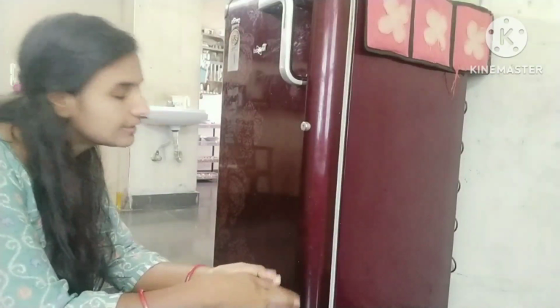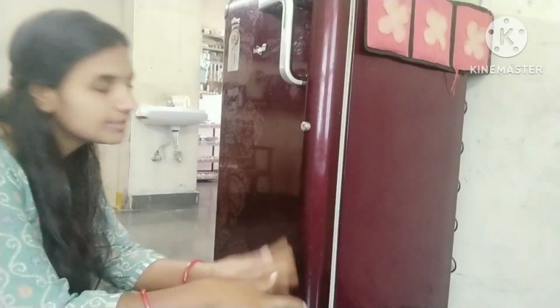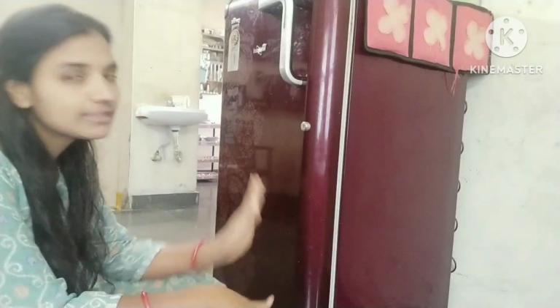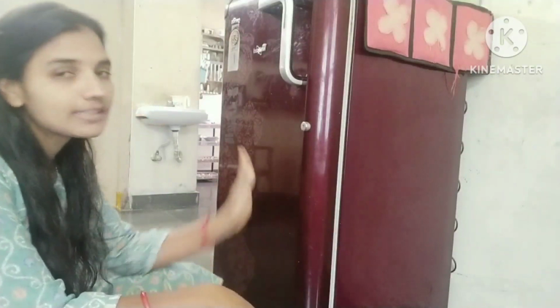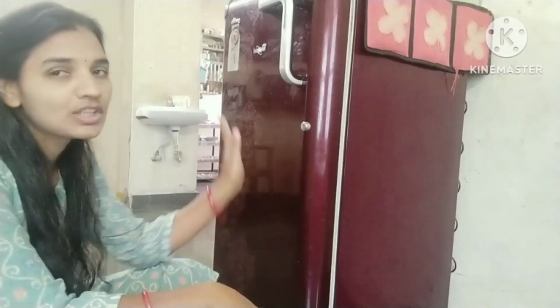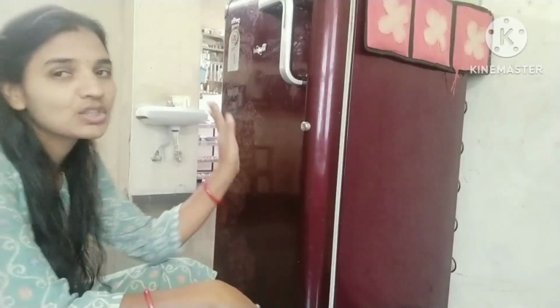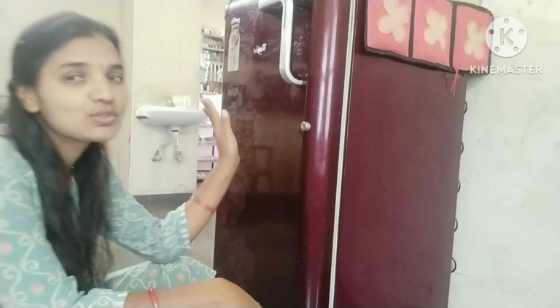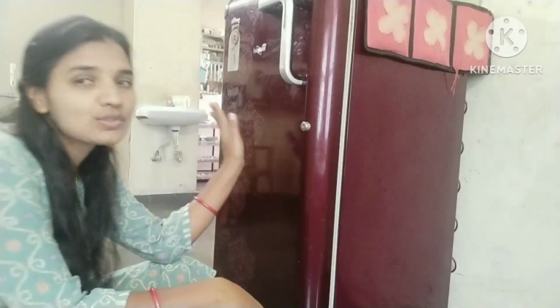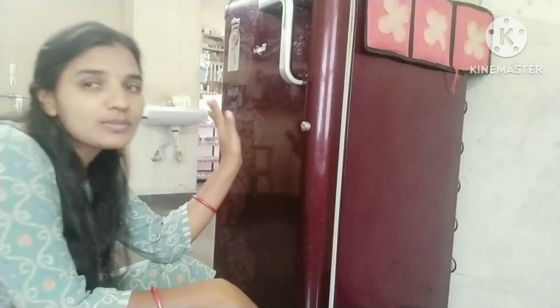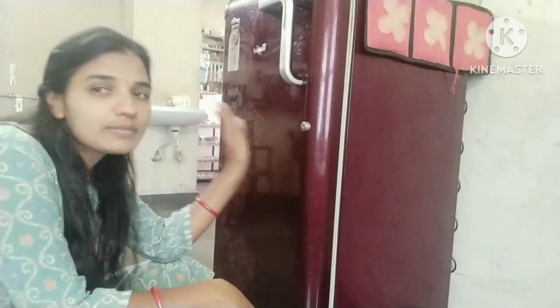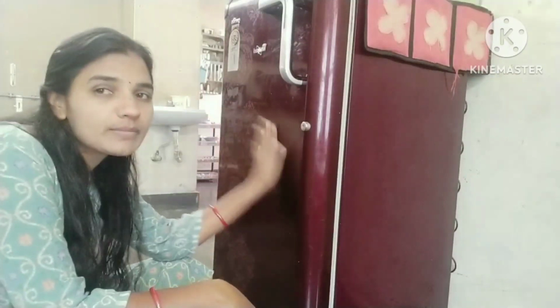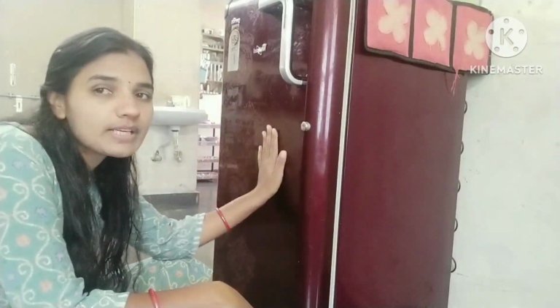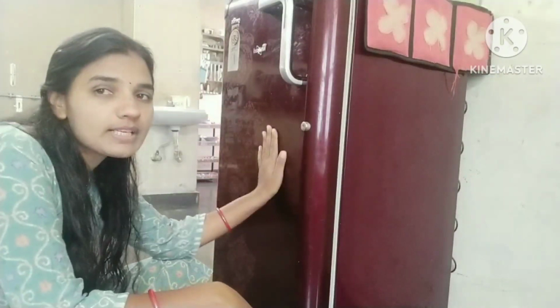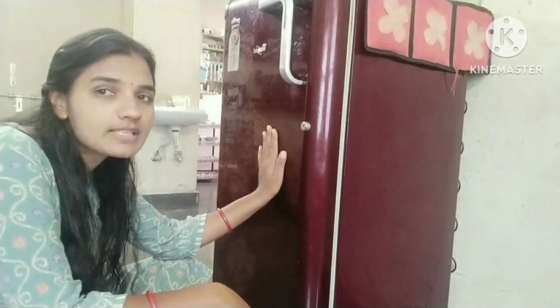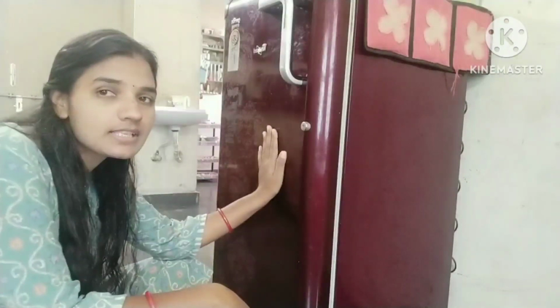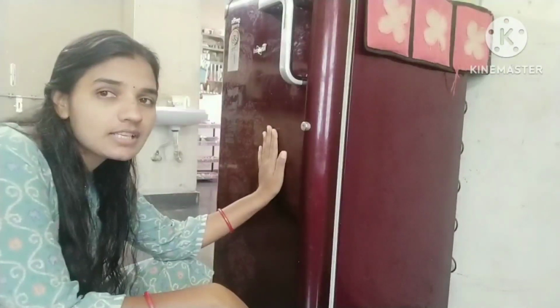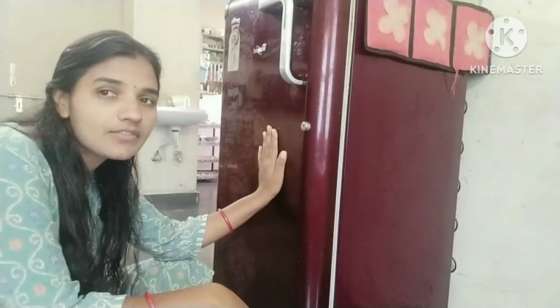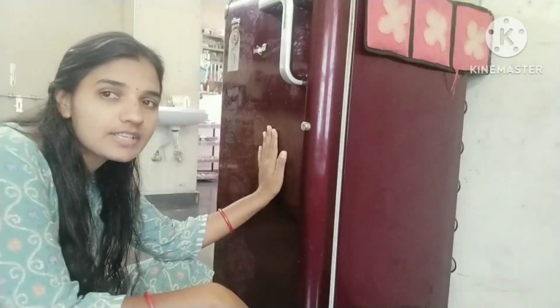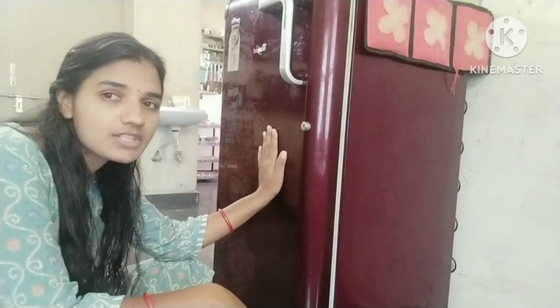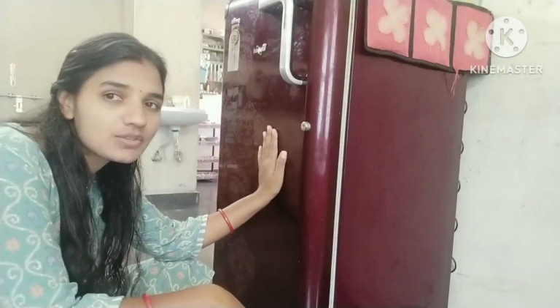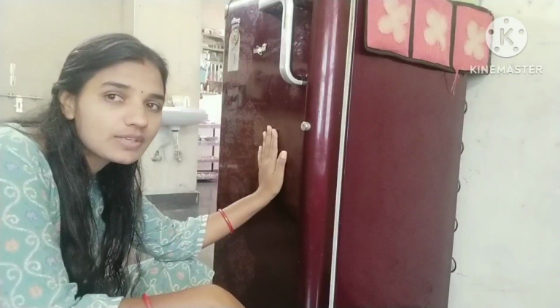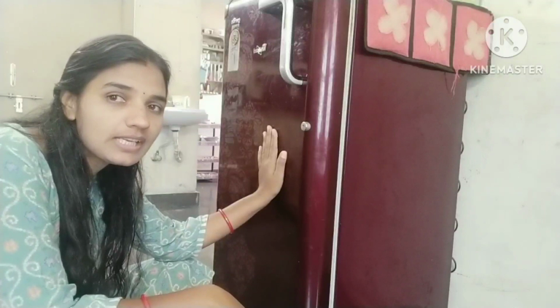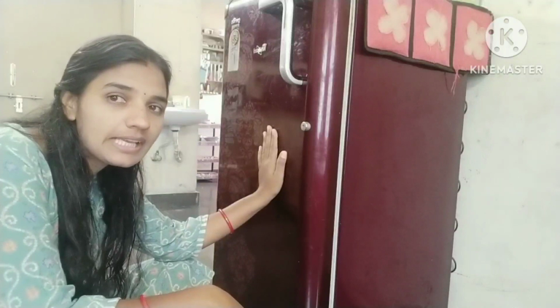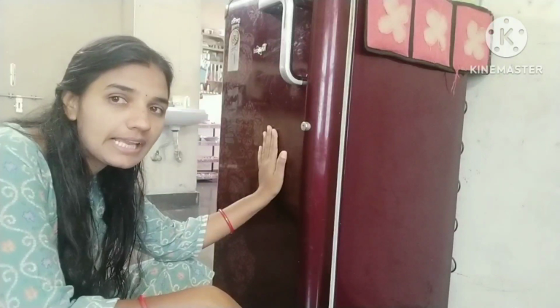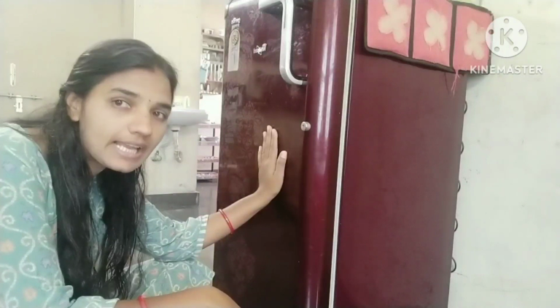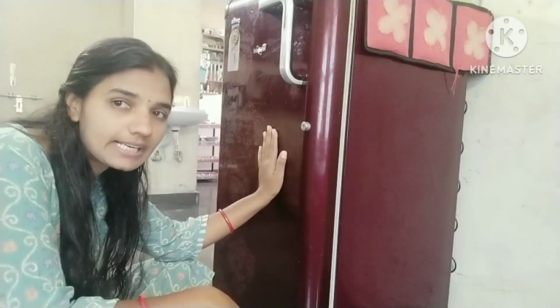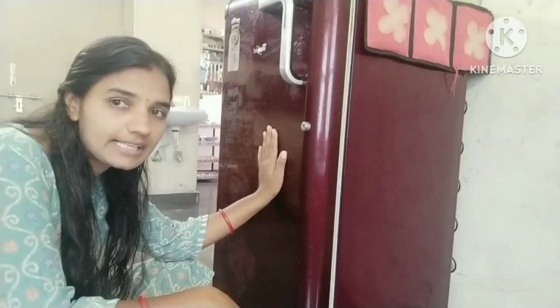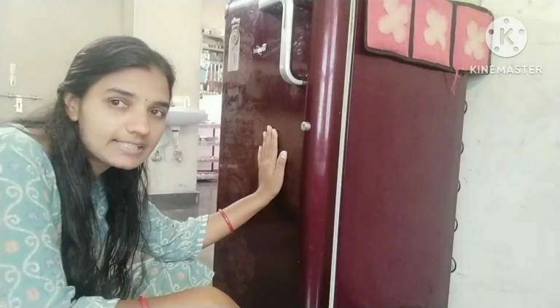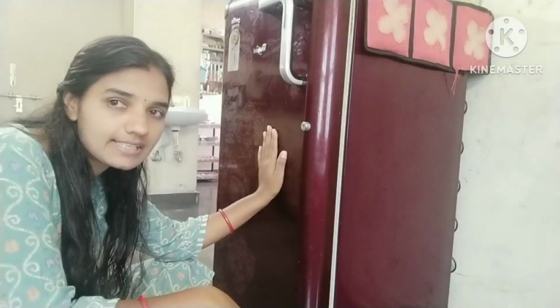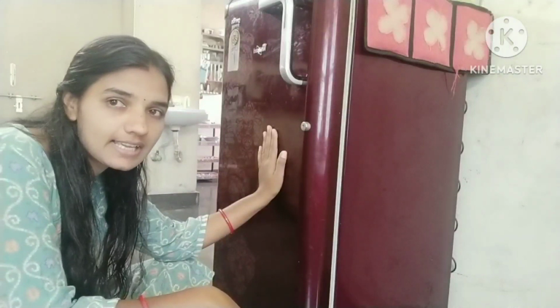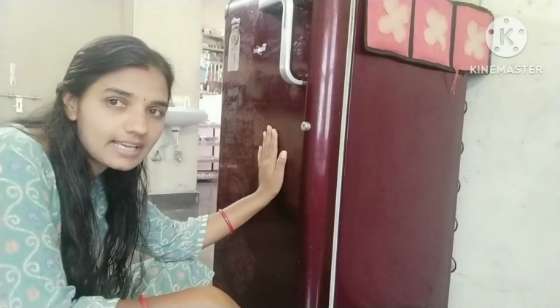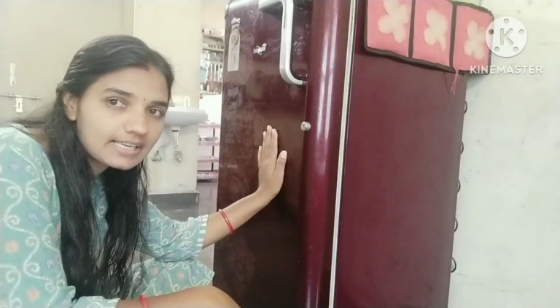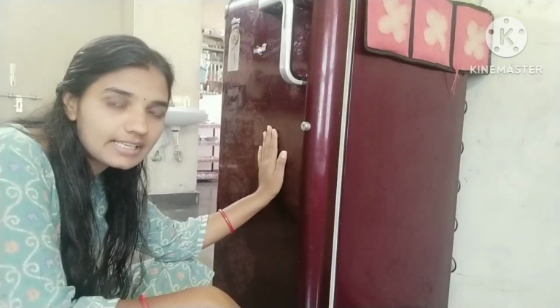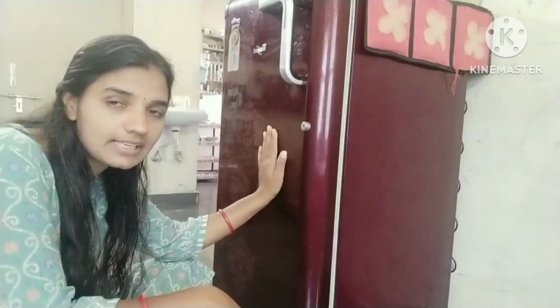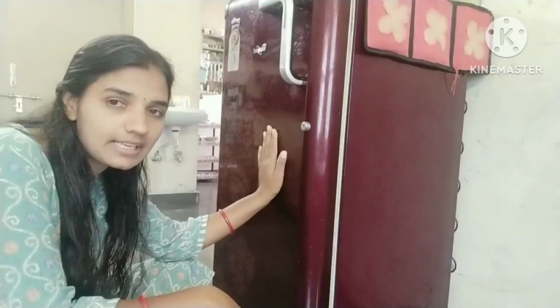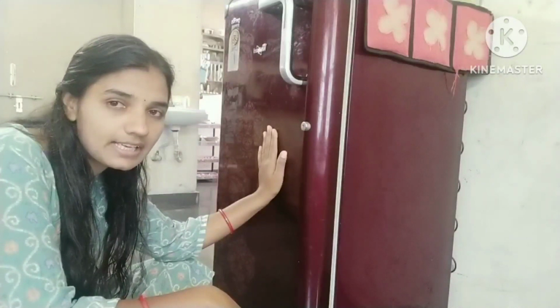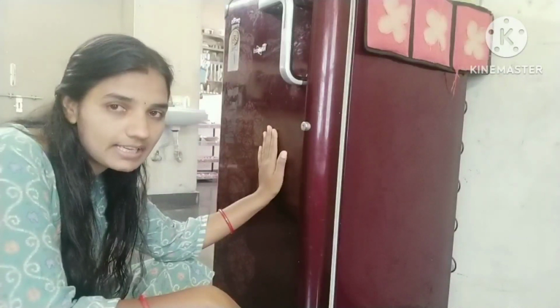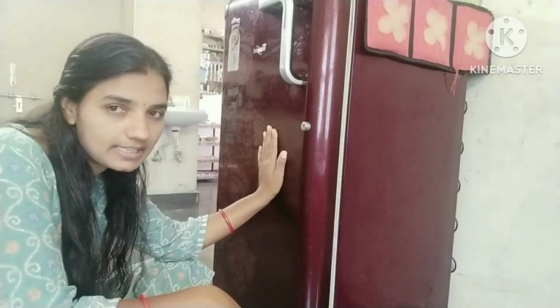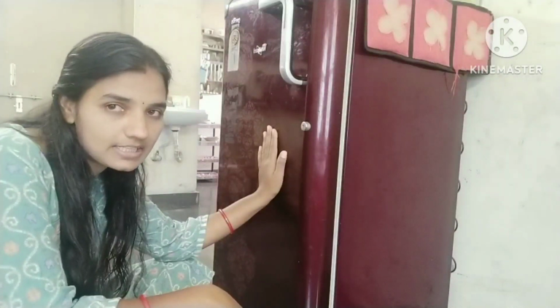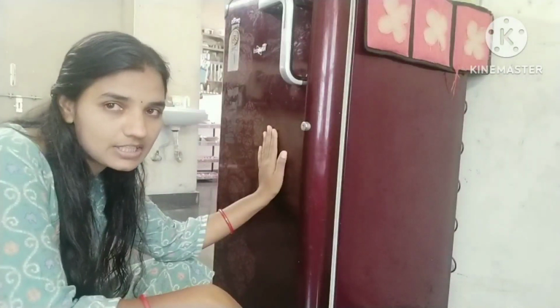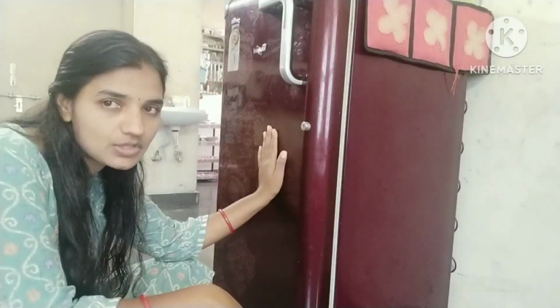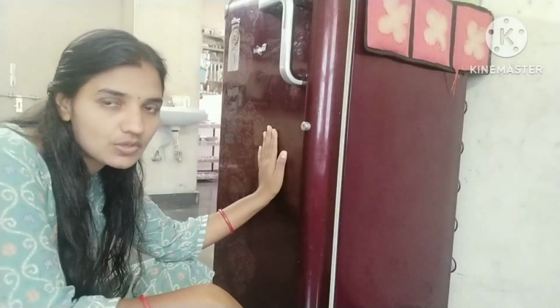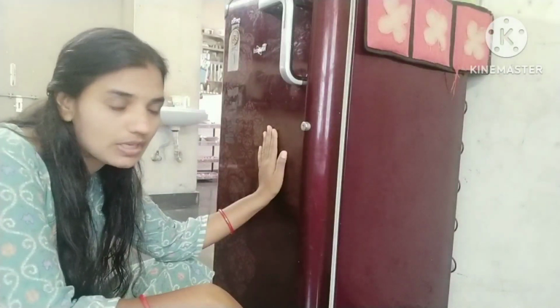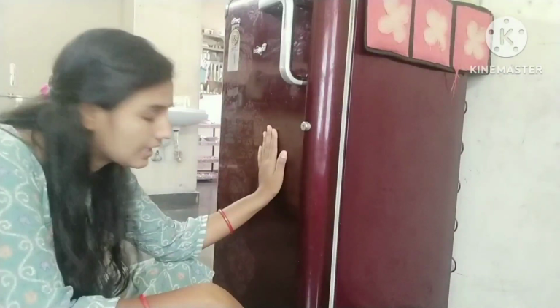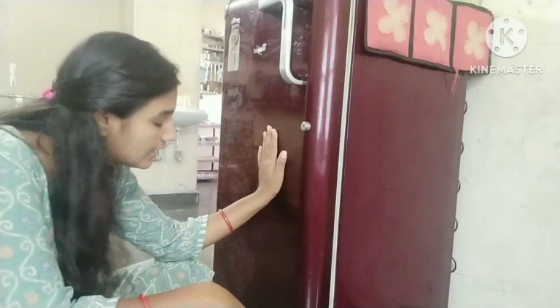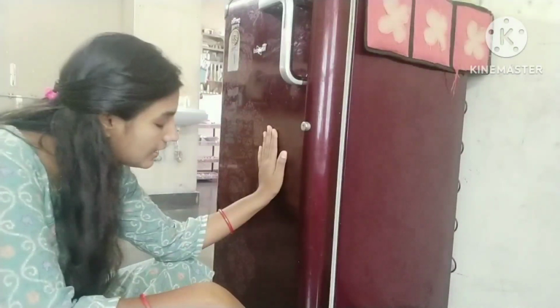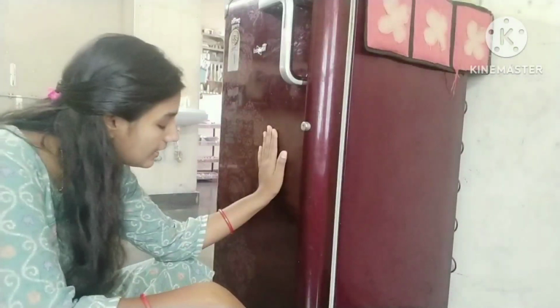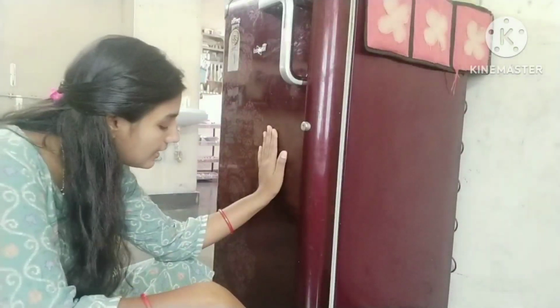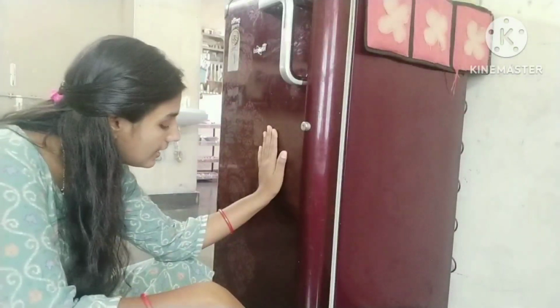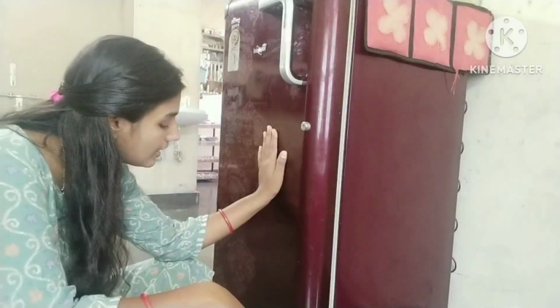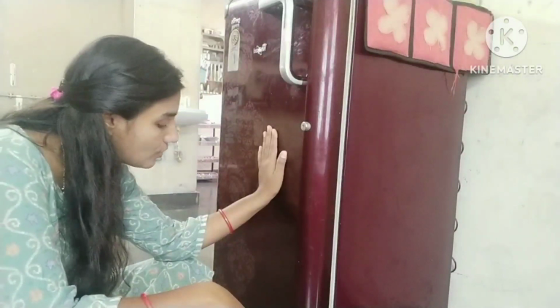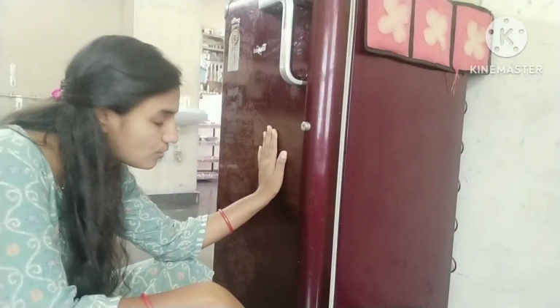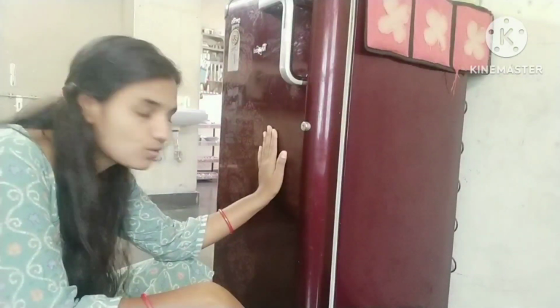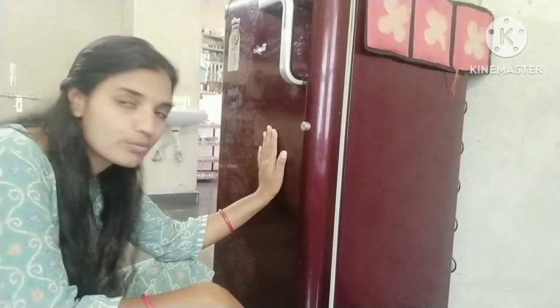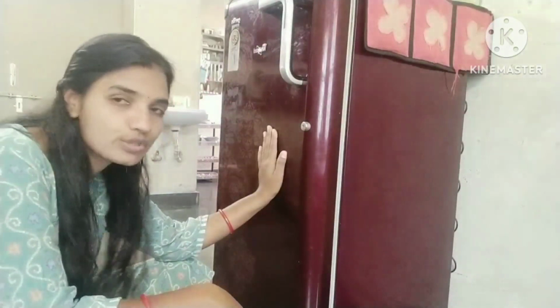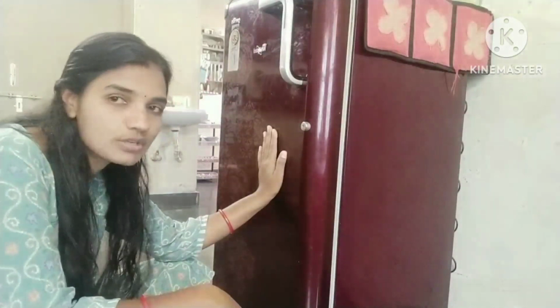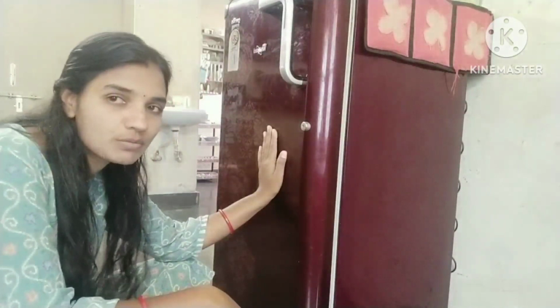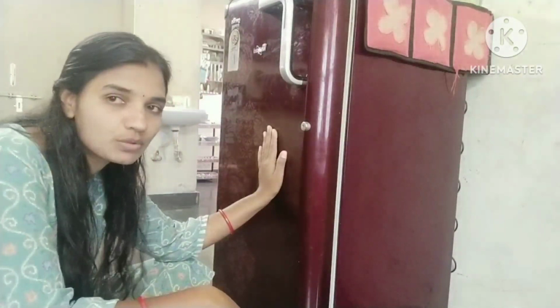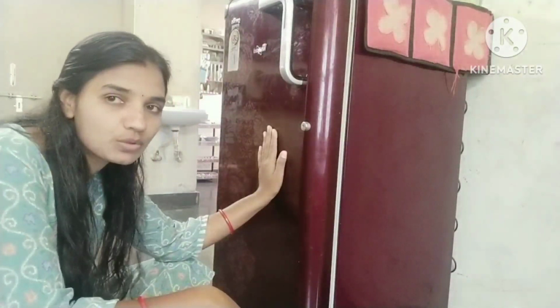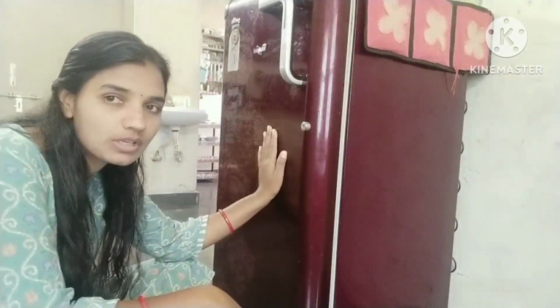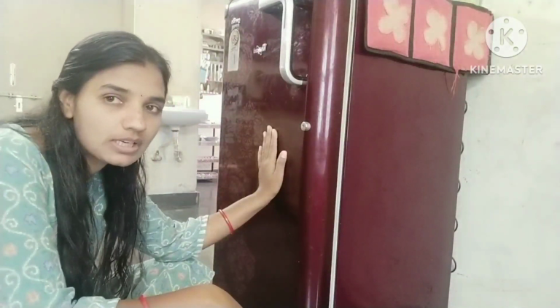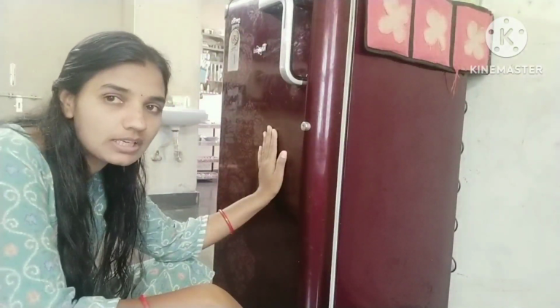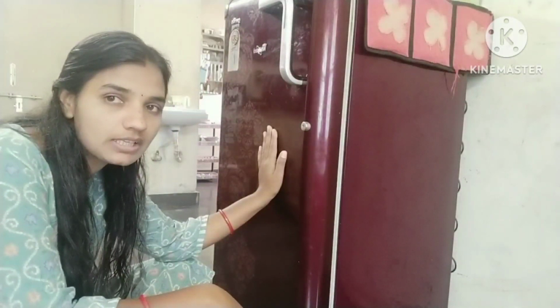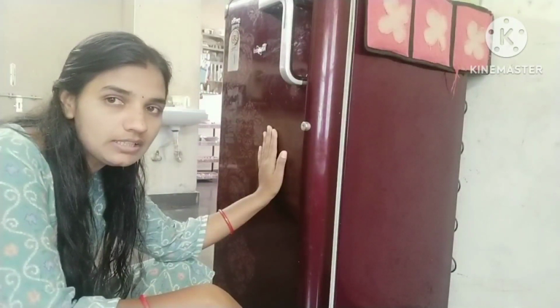Today, I am going to show you this little fridge. I will show you how to clean this fridge.